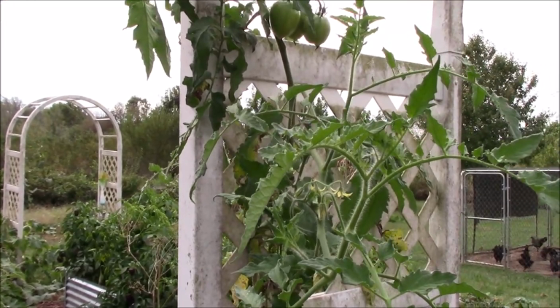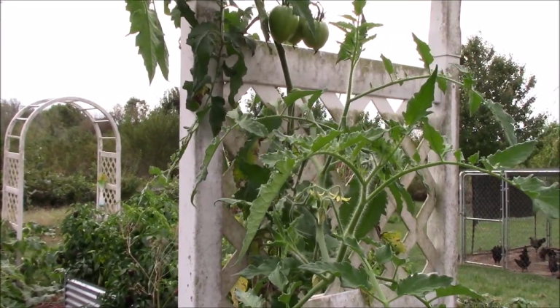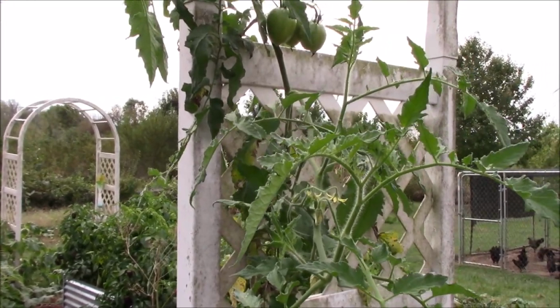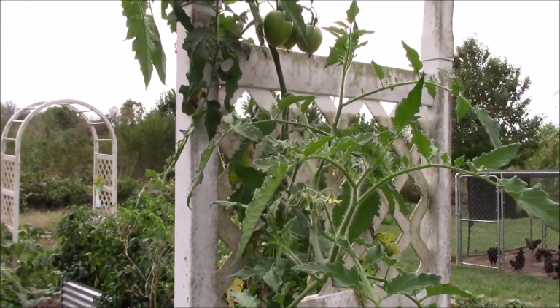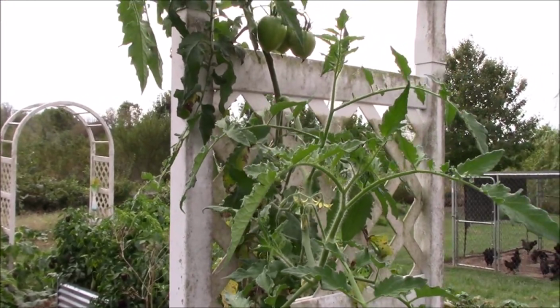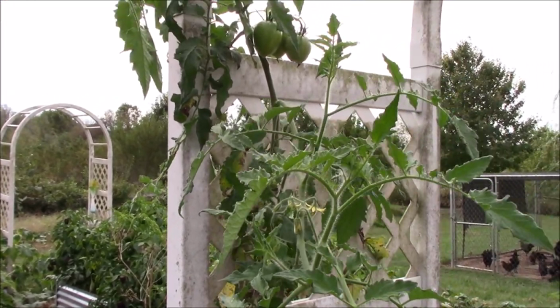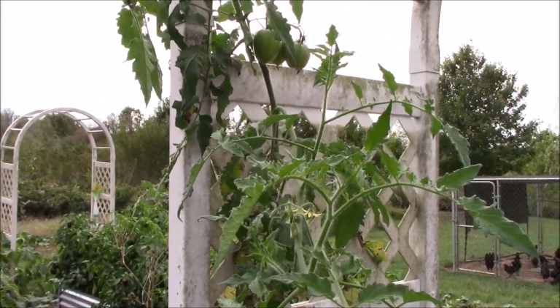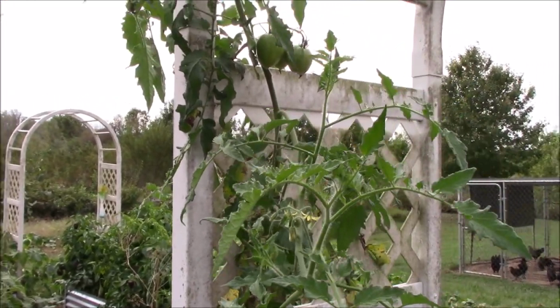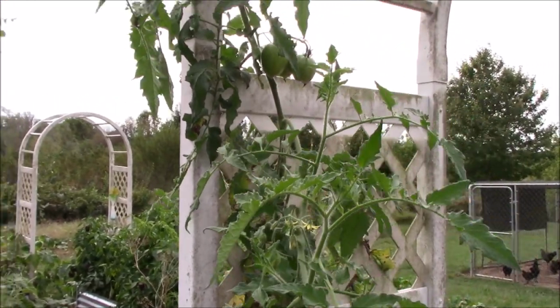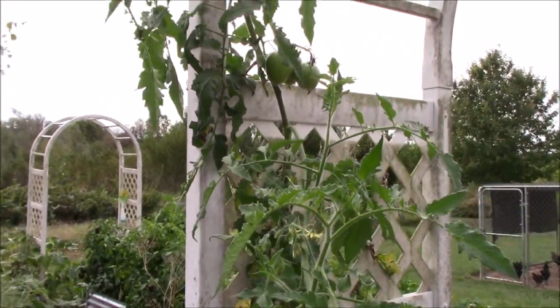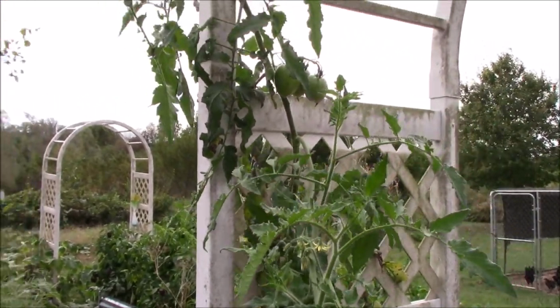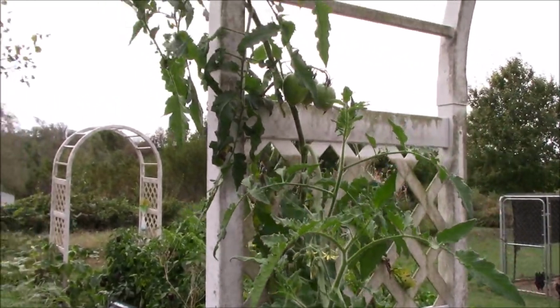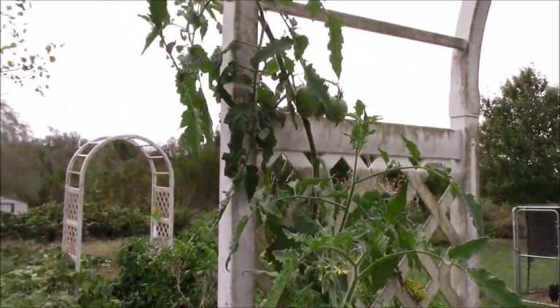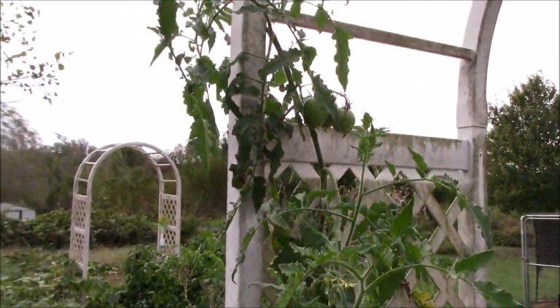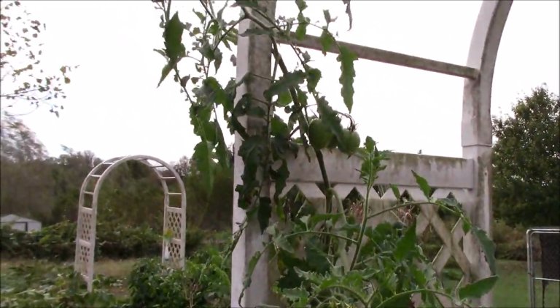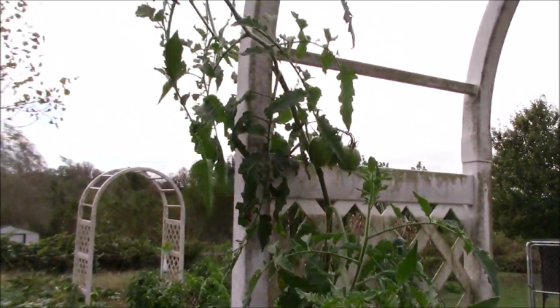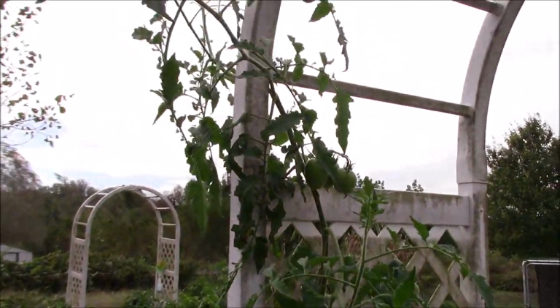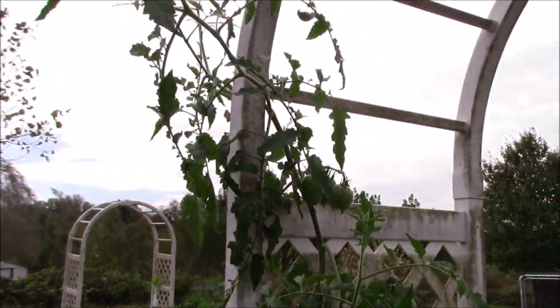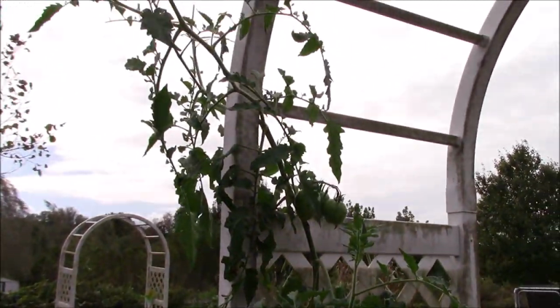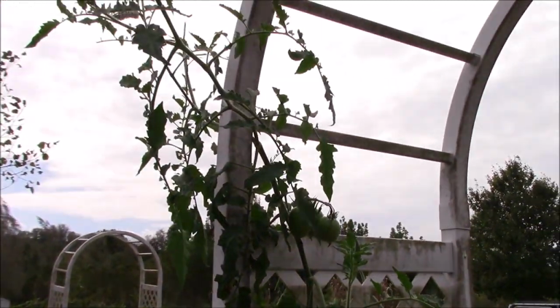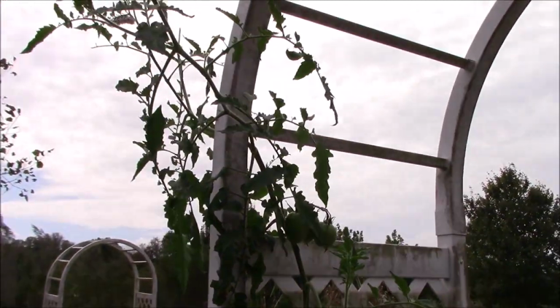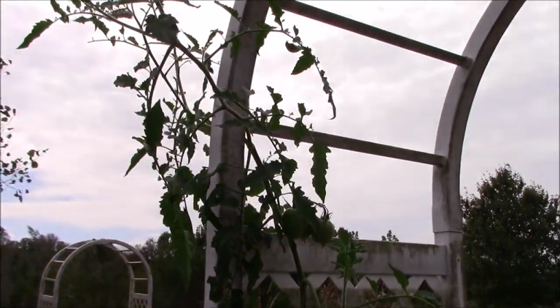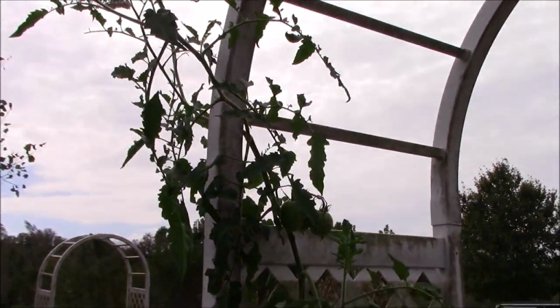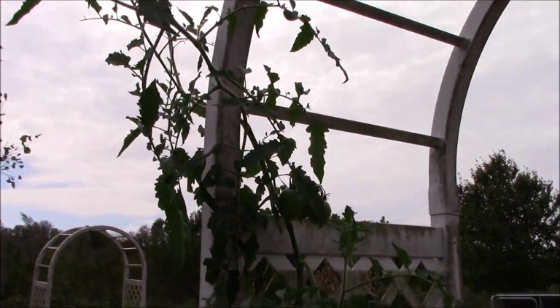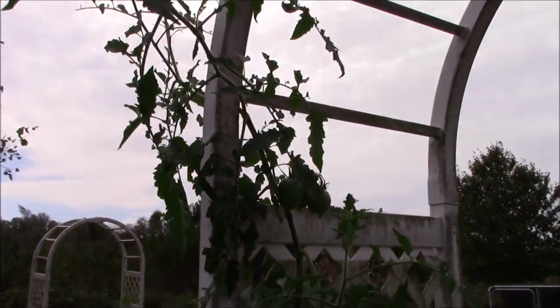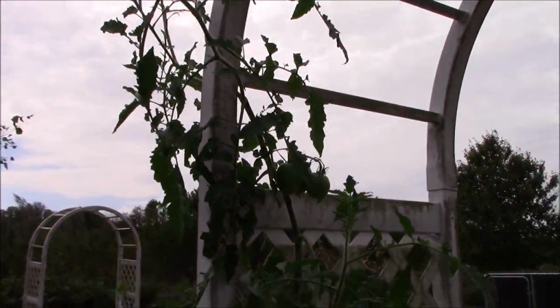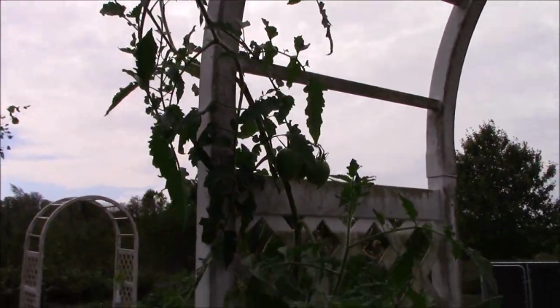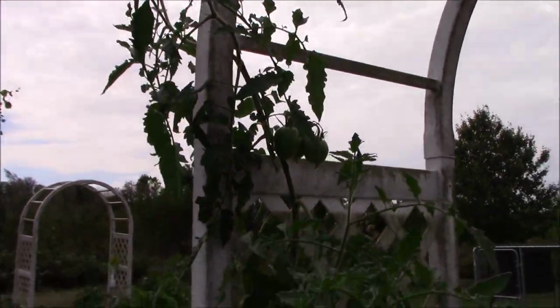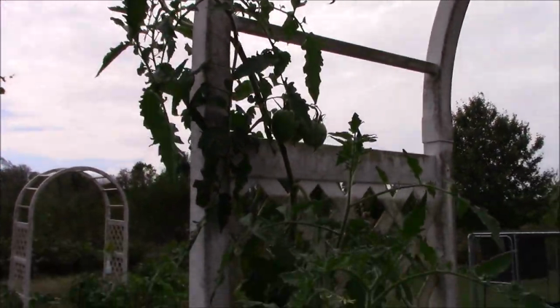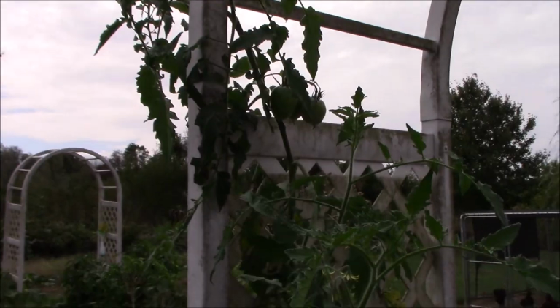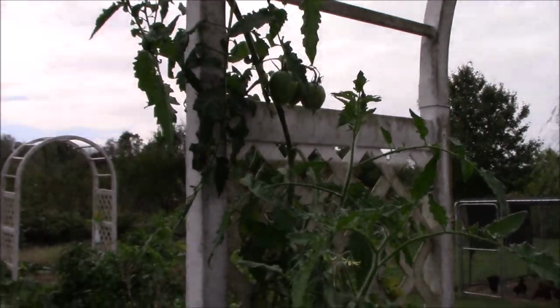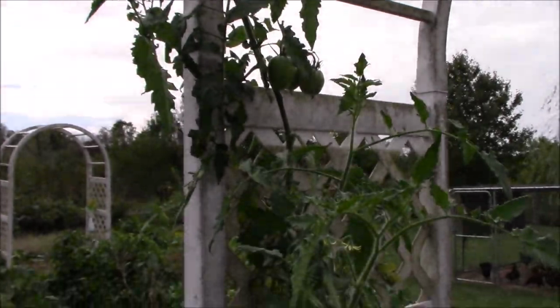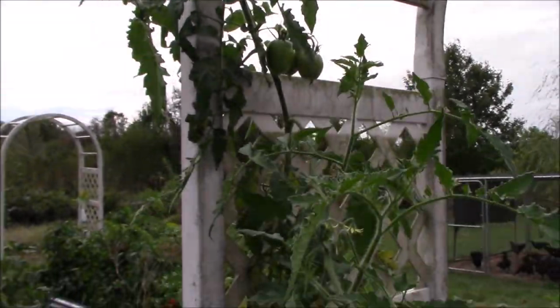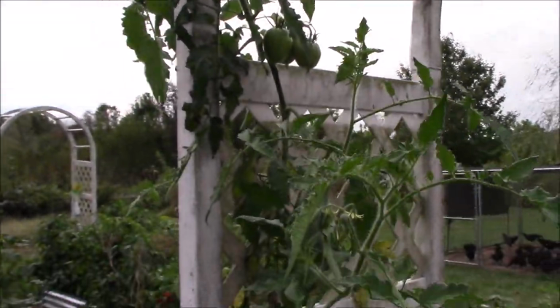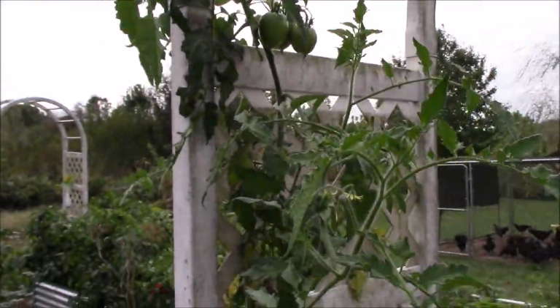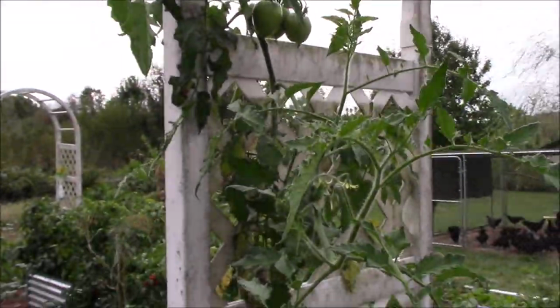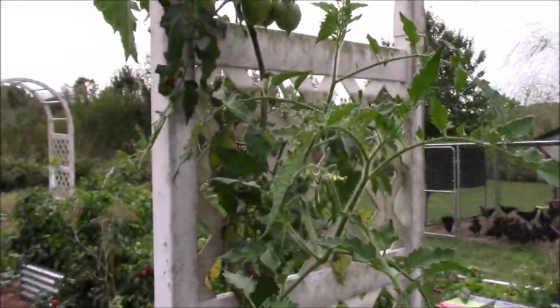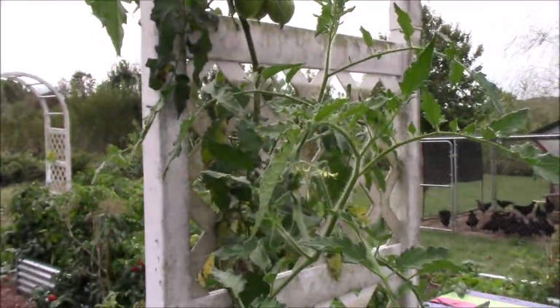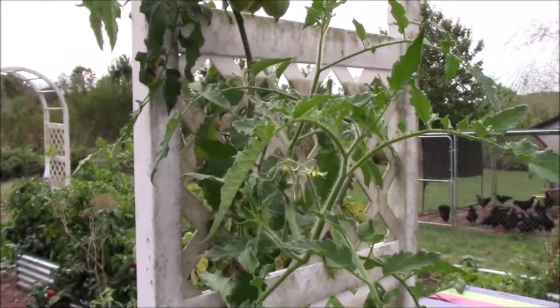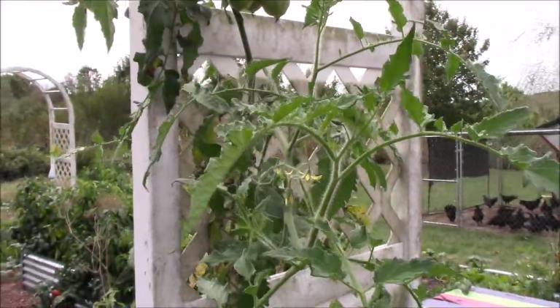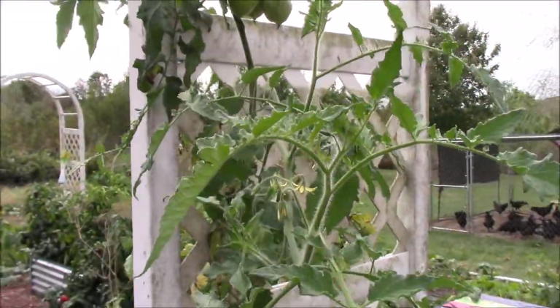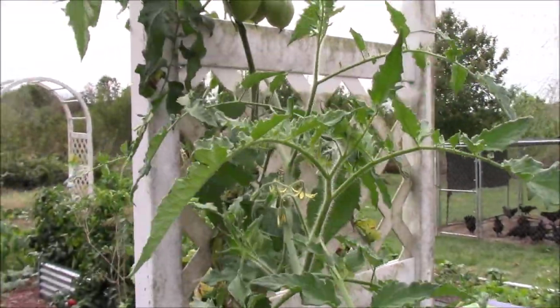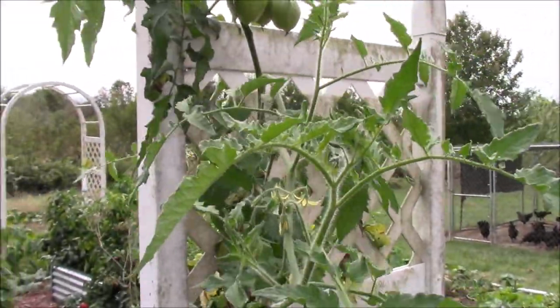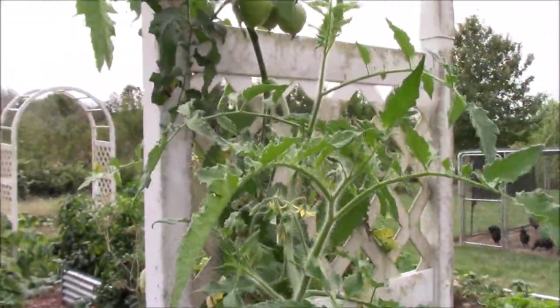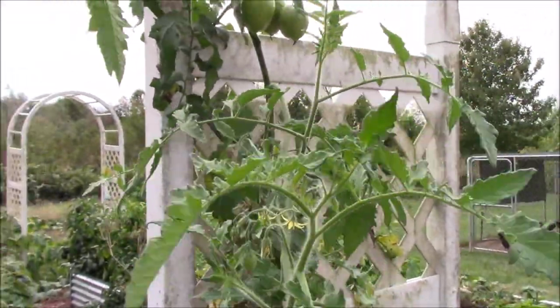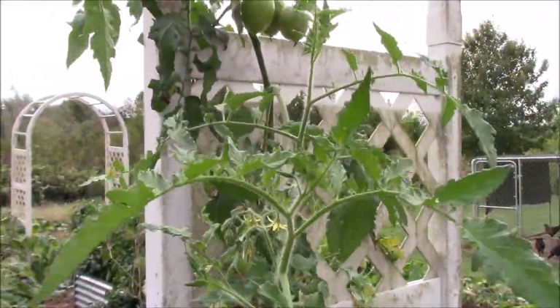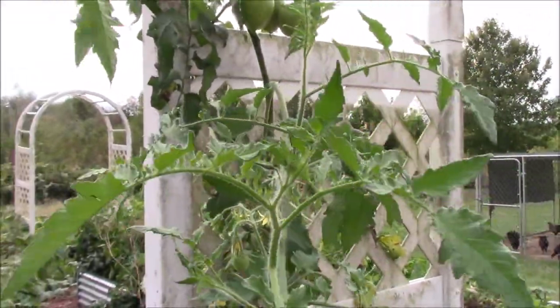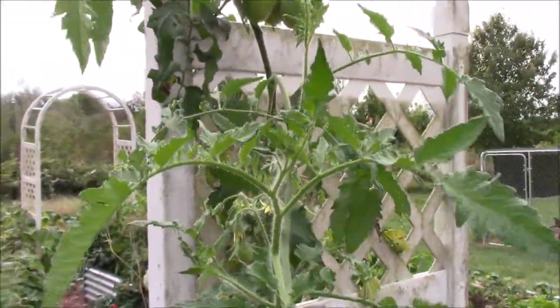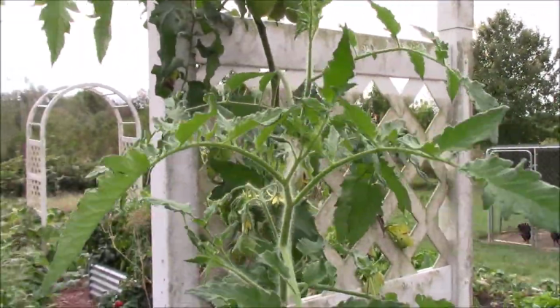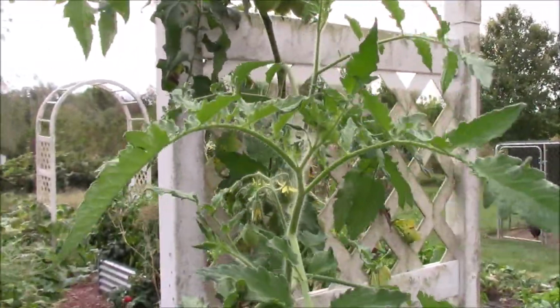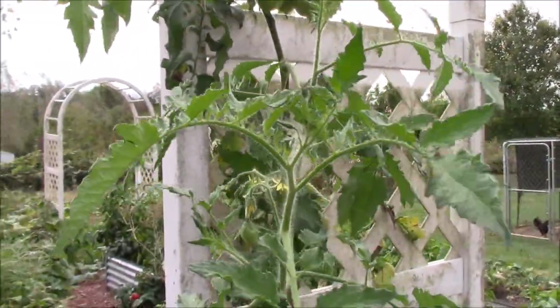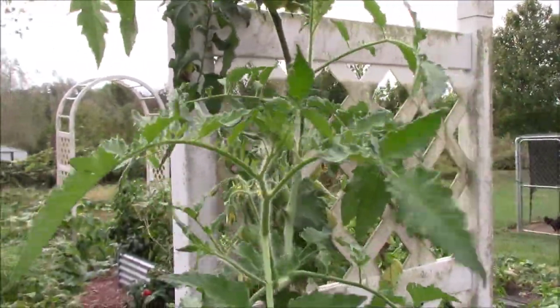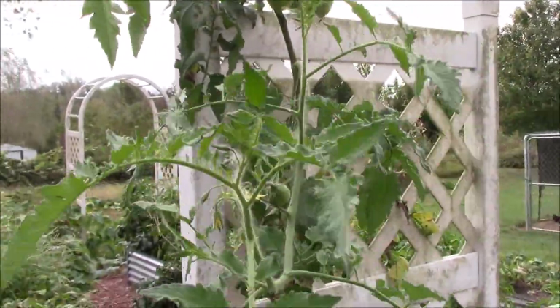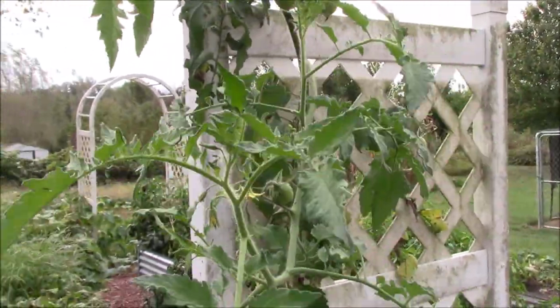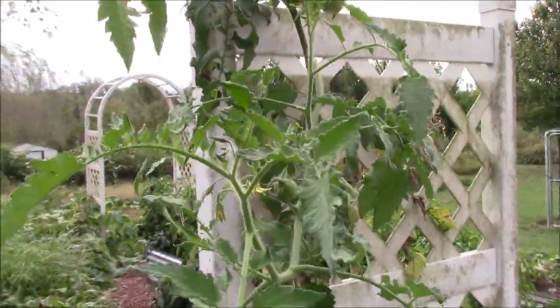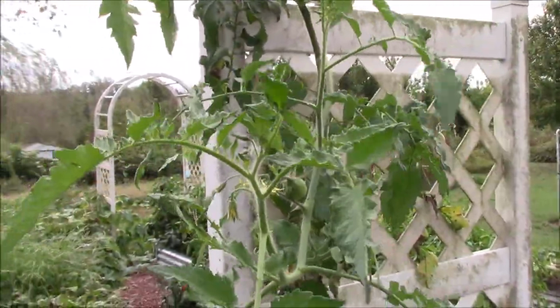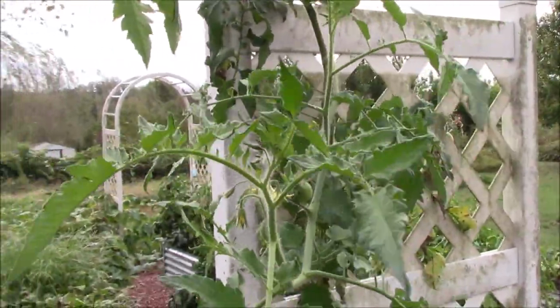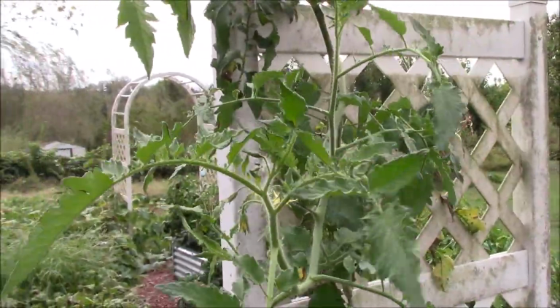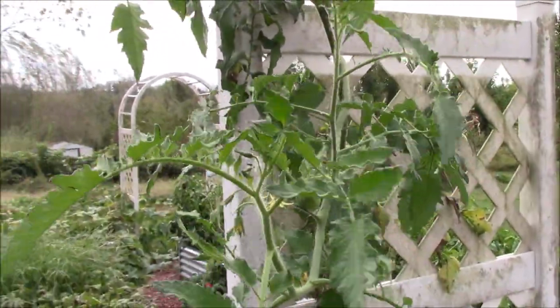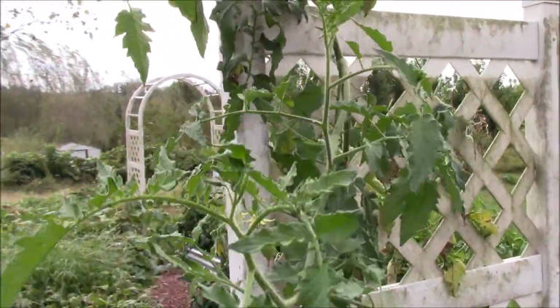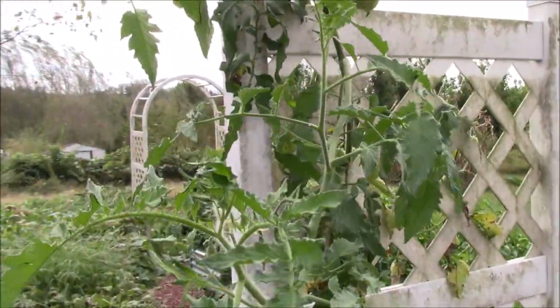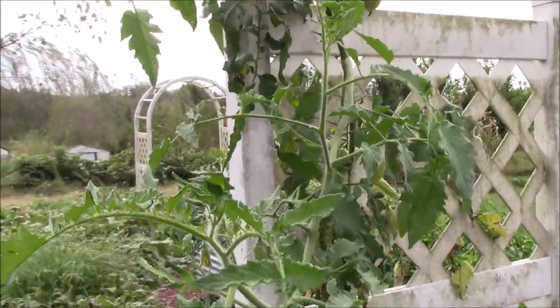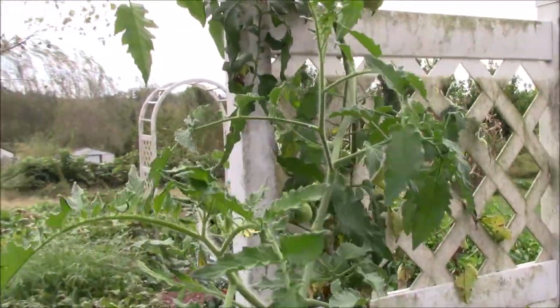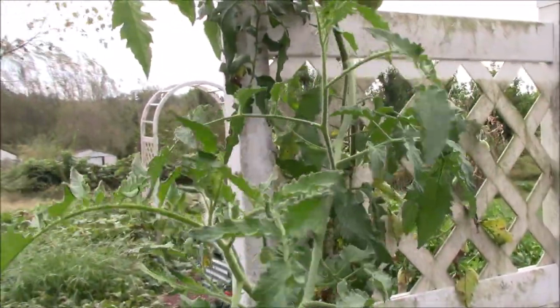I wanted to show you one of these tomato plants — they're doing really well. They've climbed up here into the arbor.